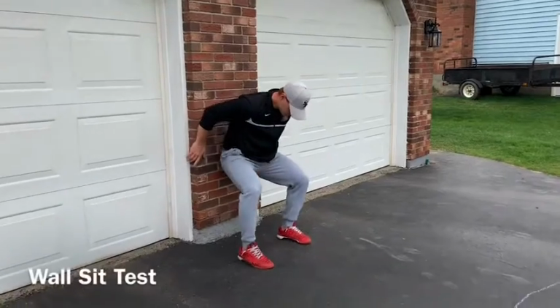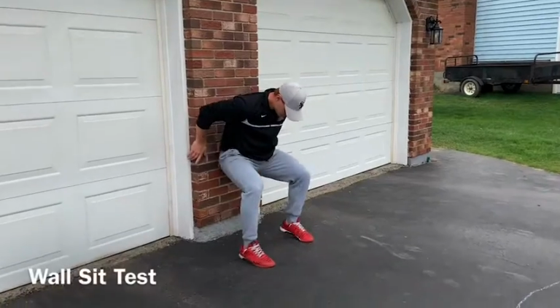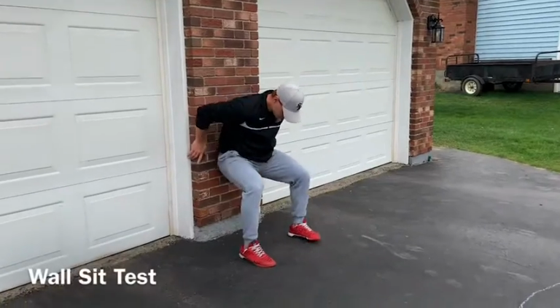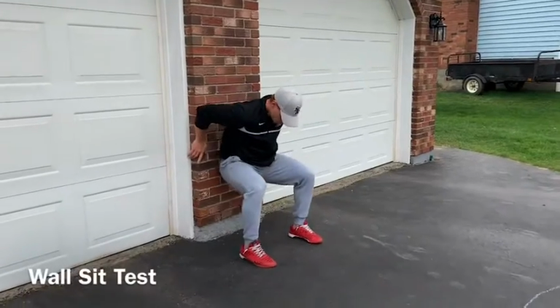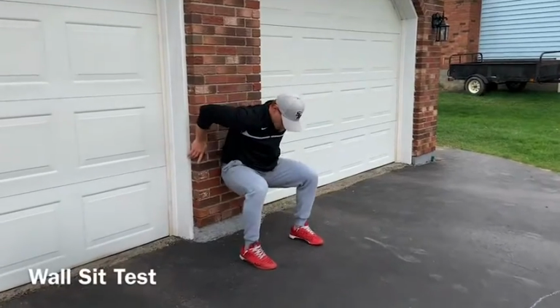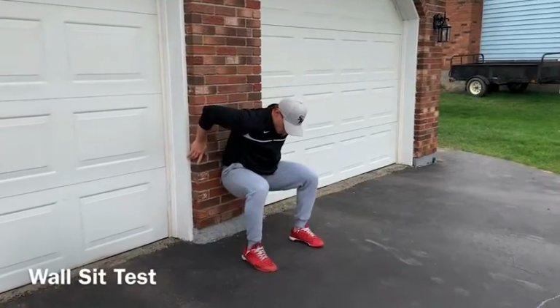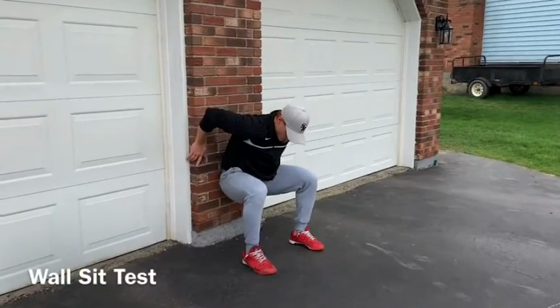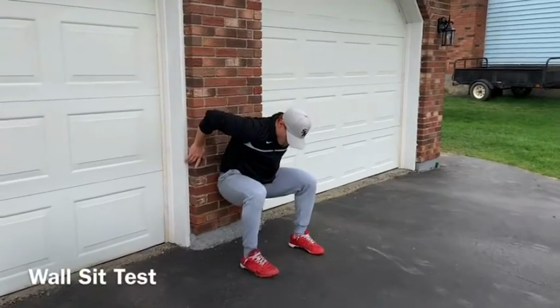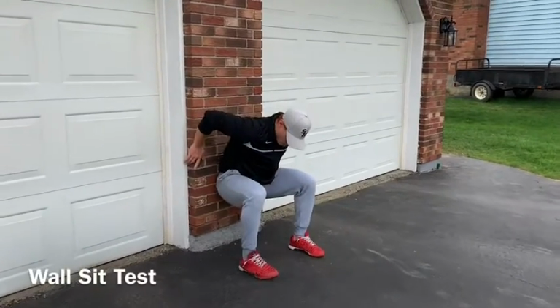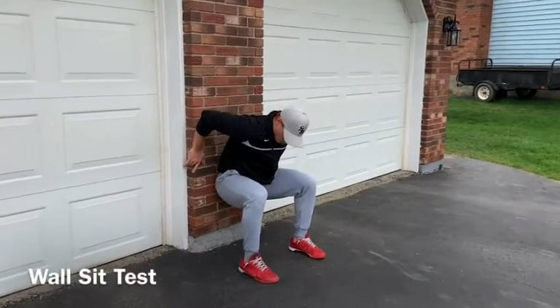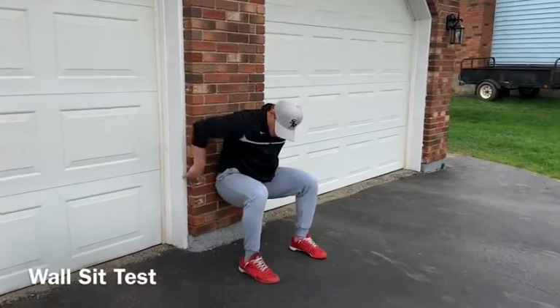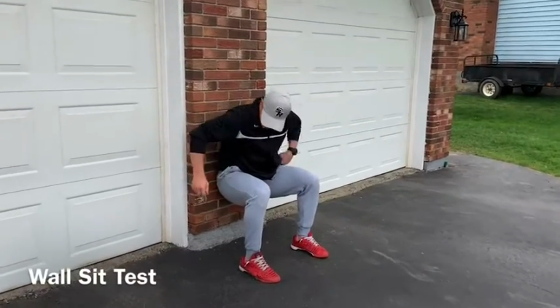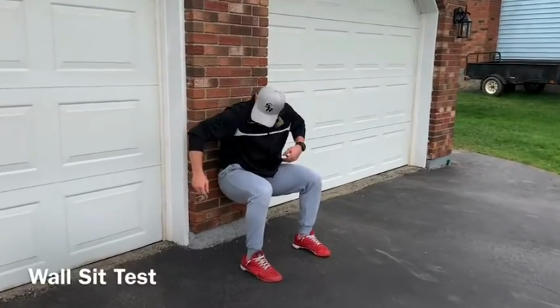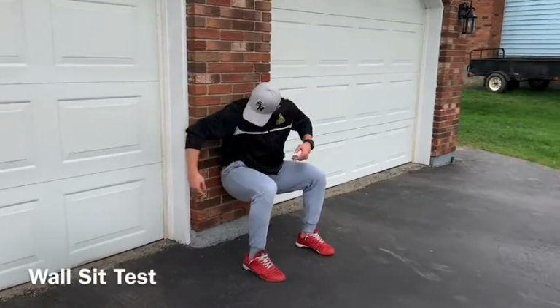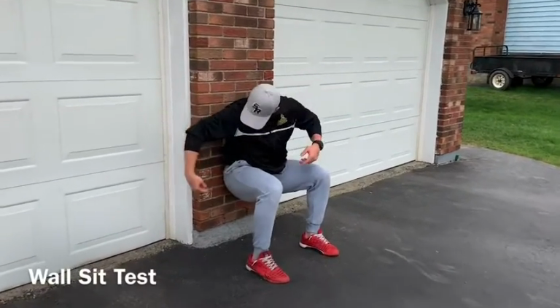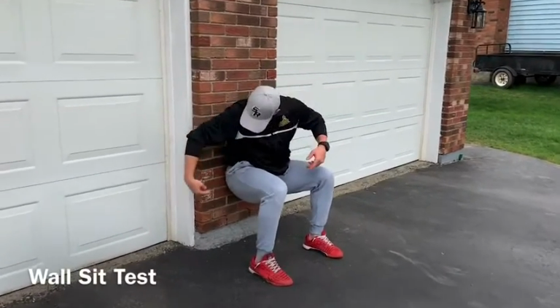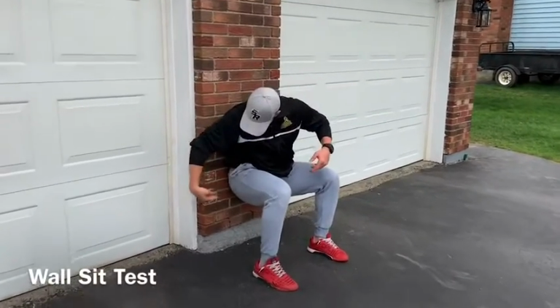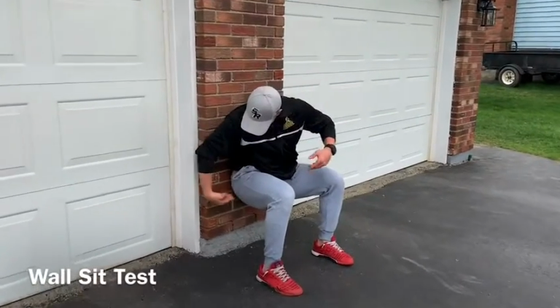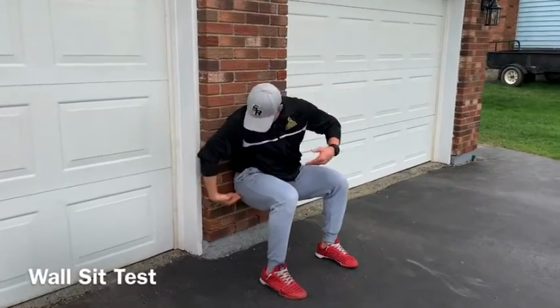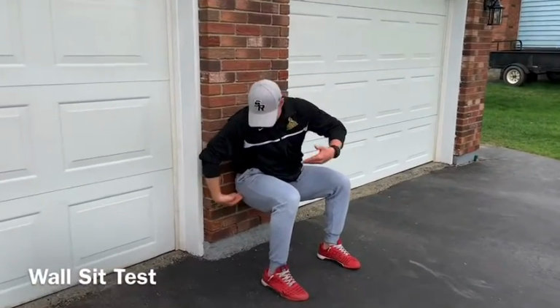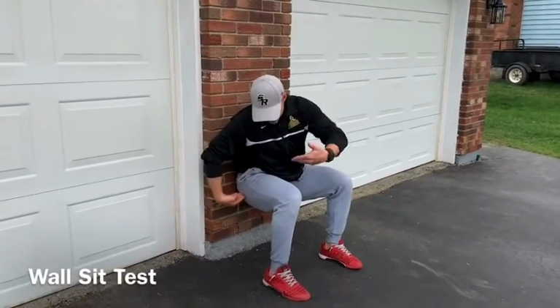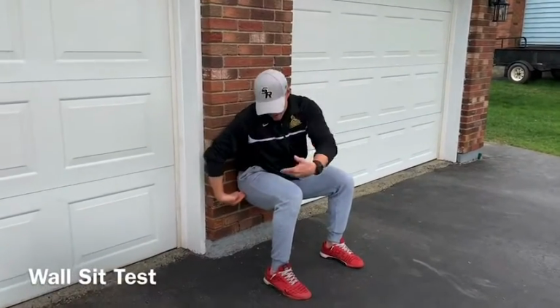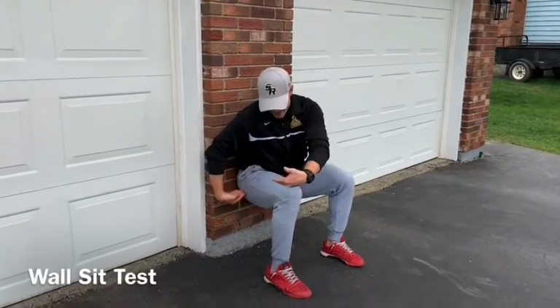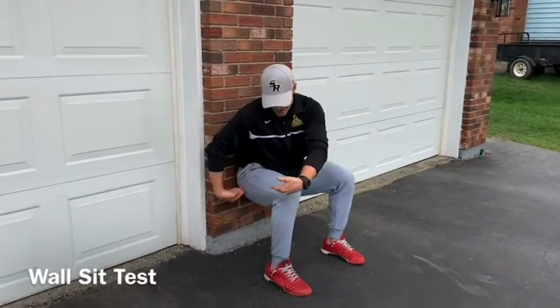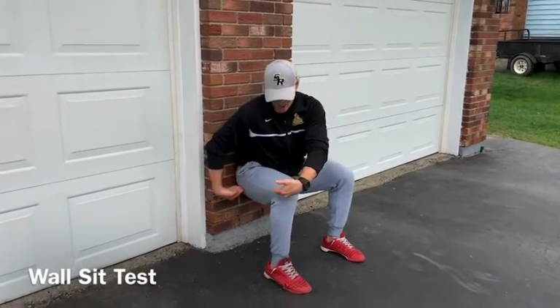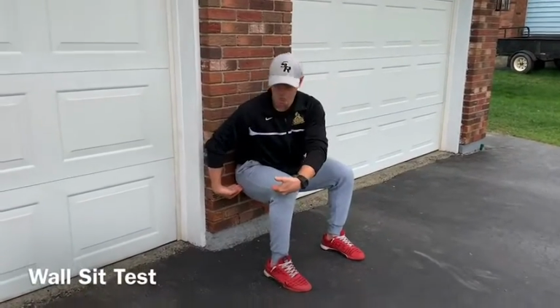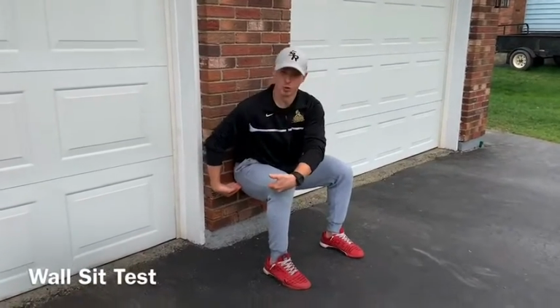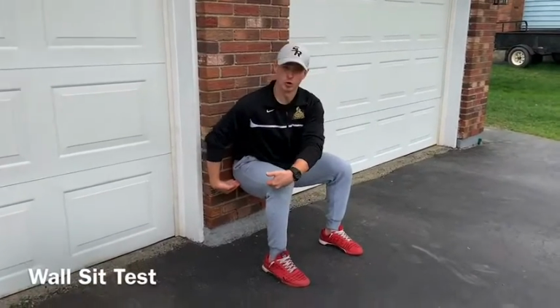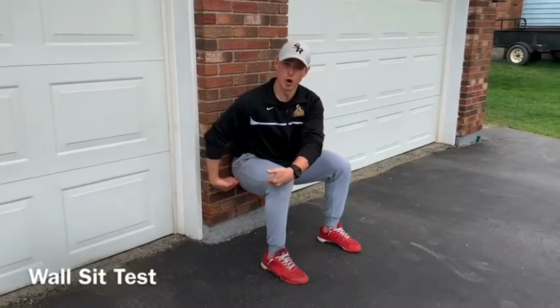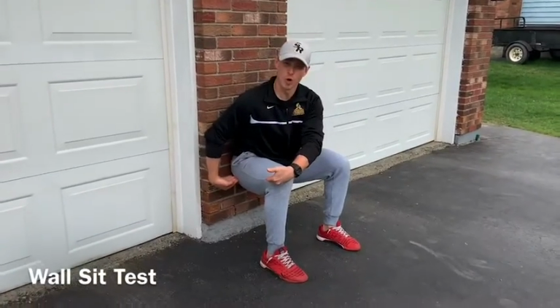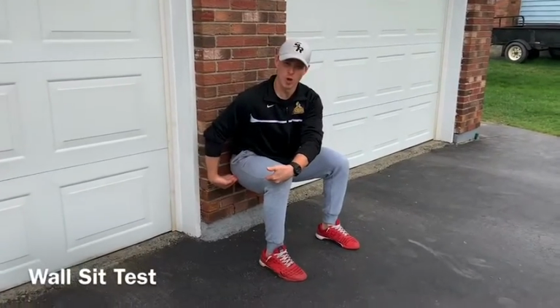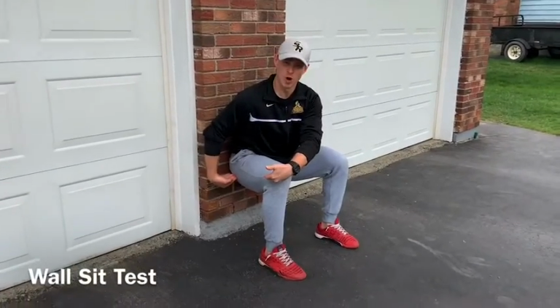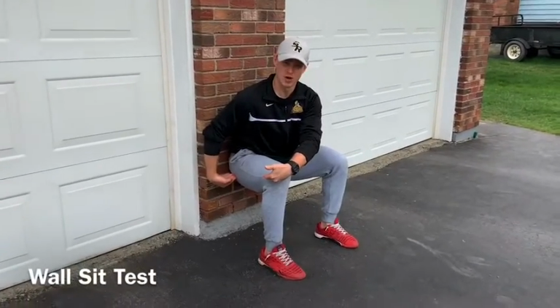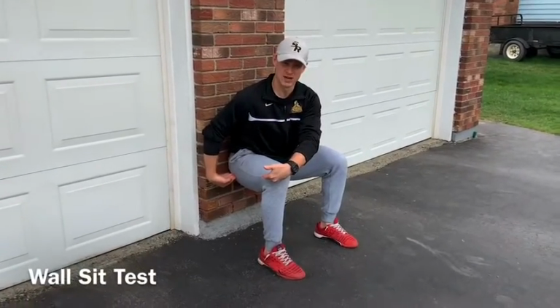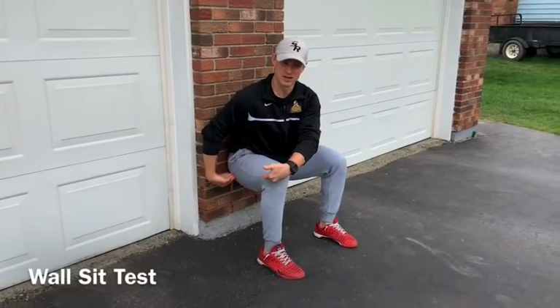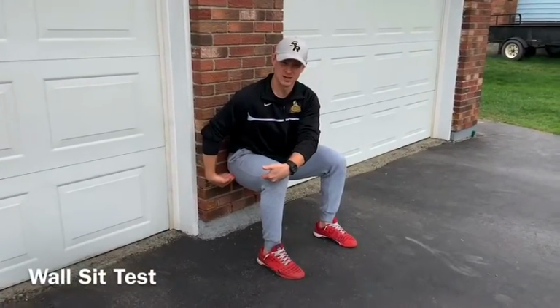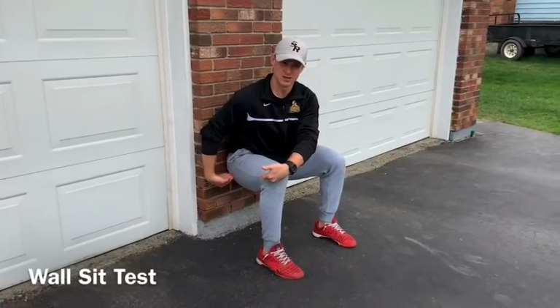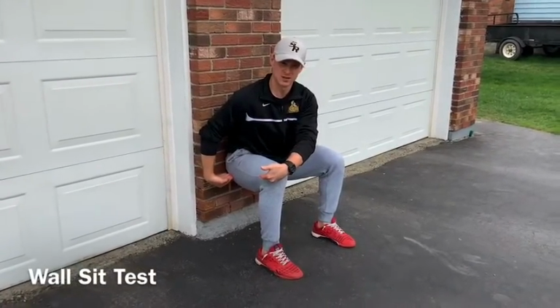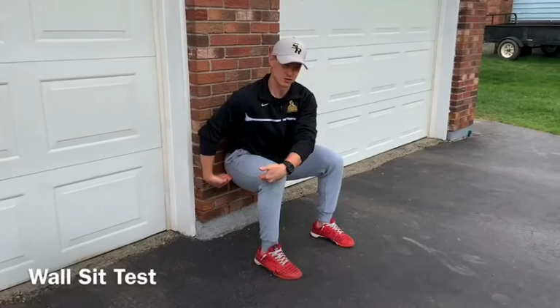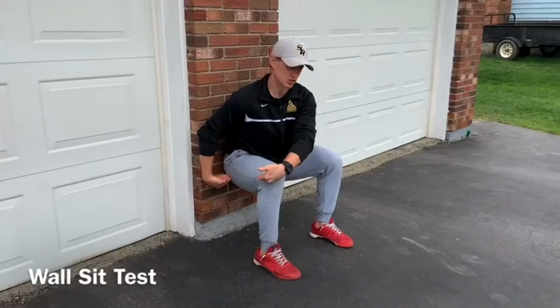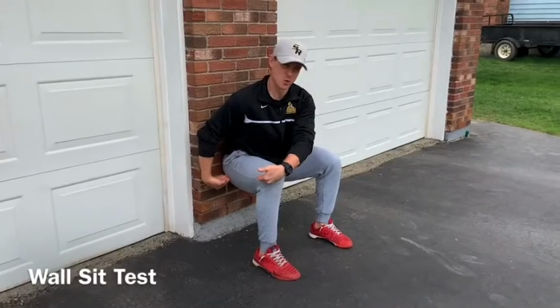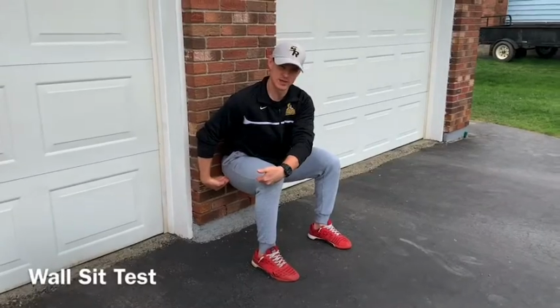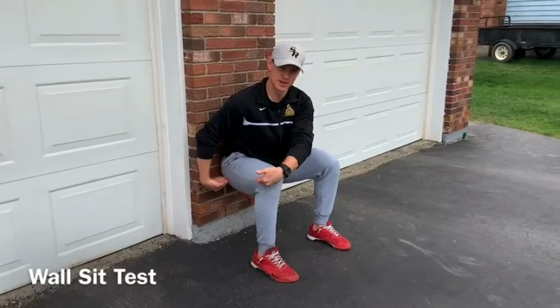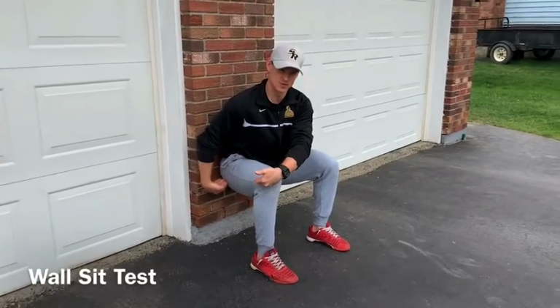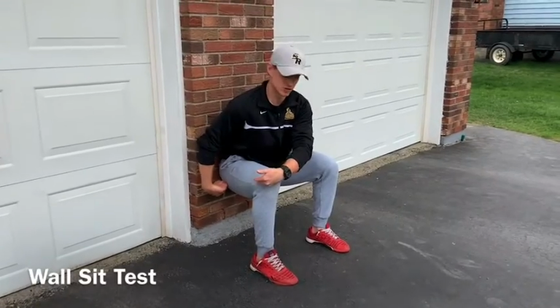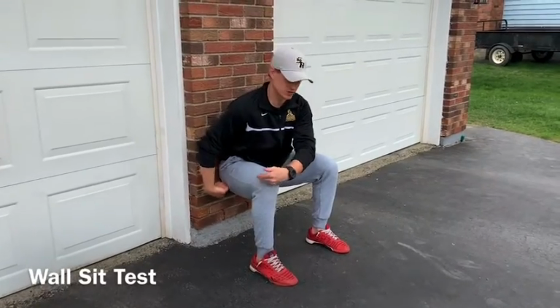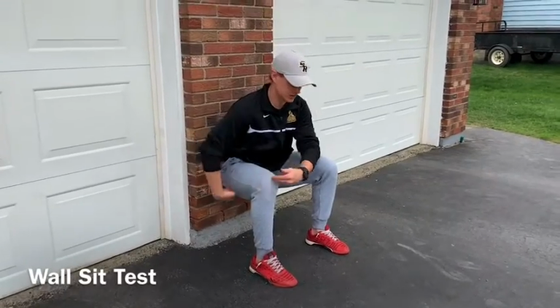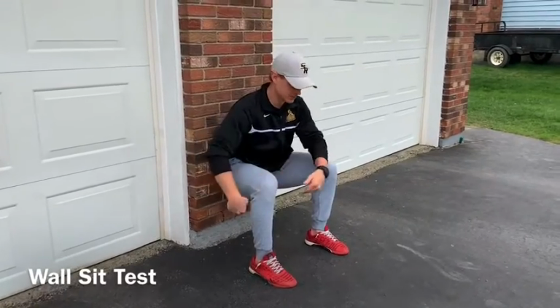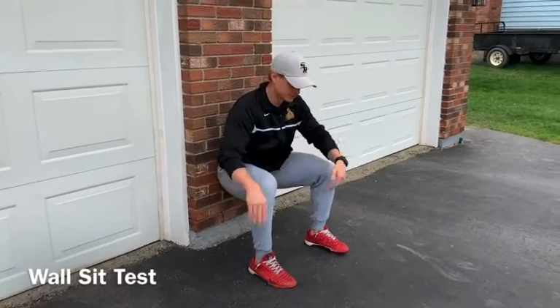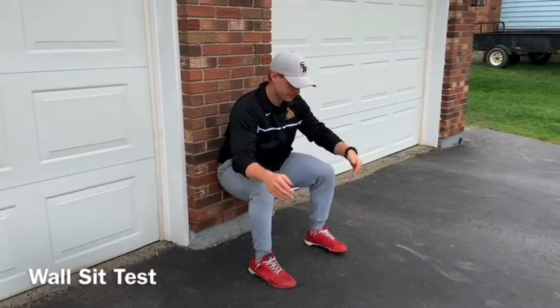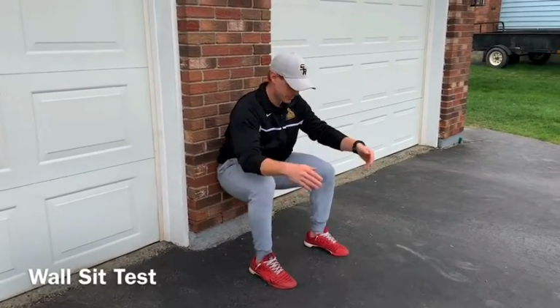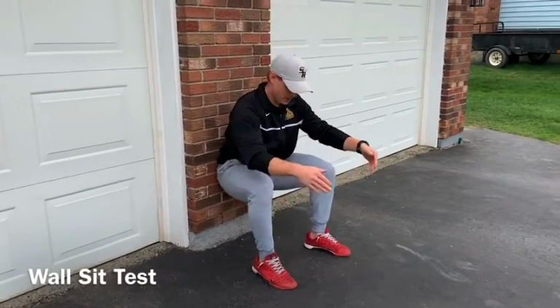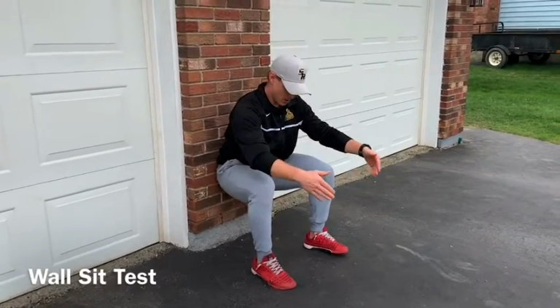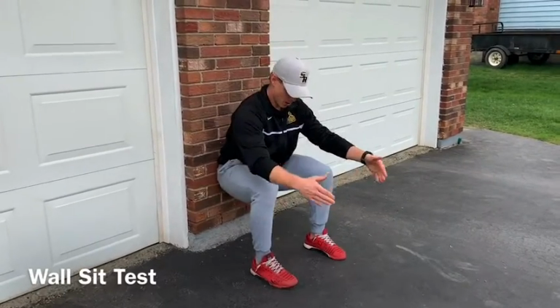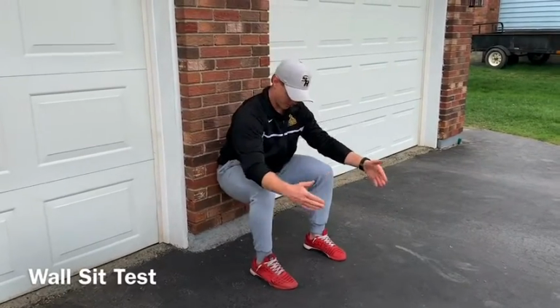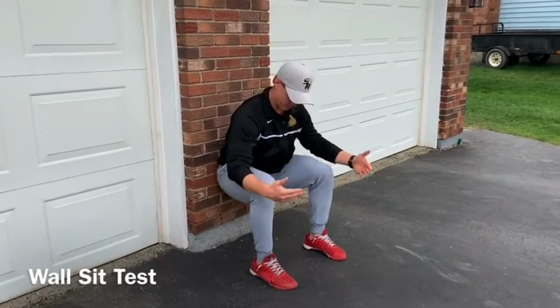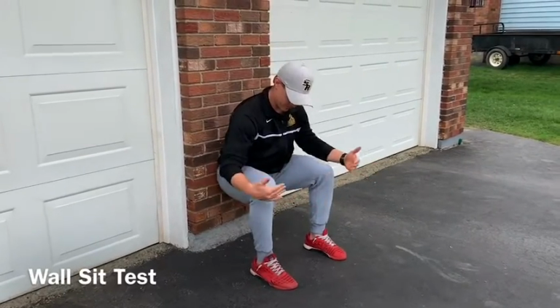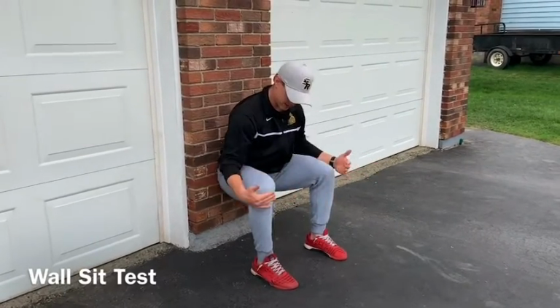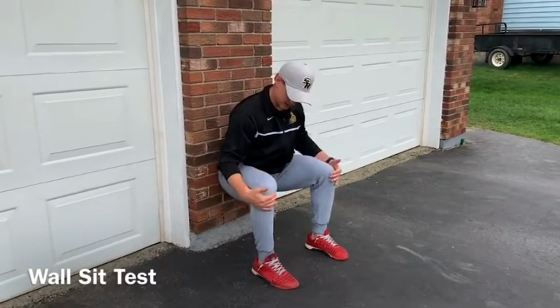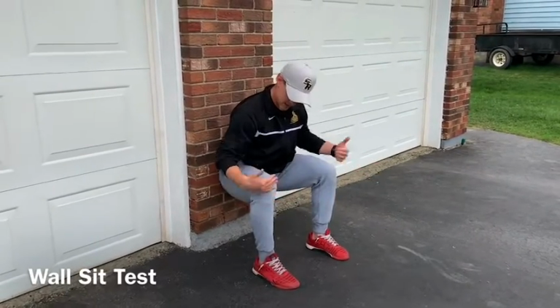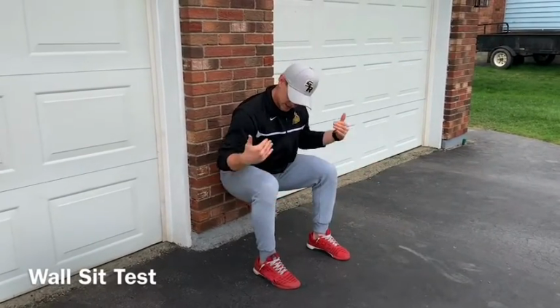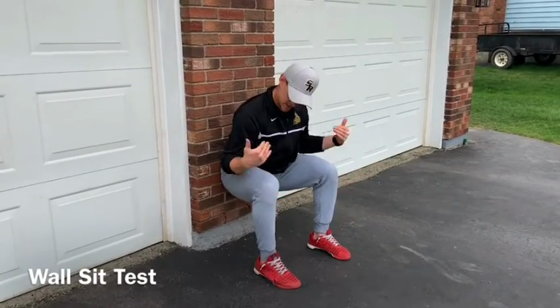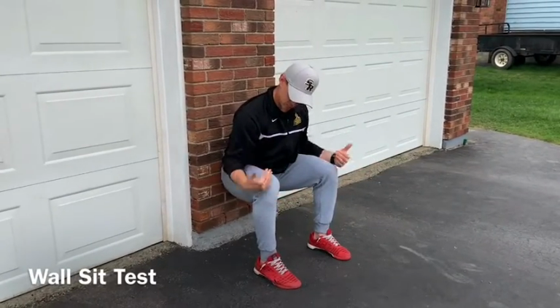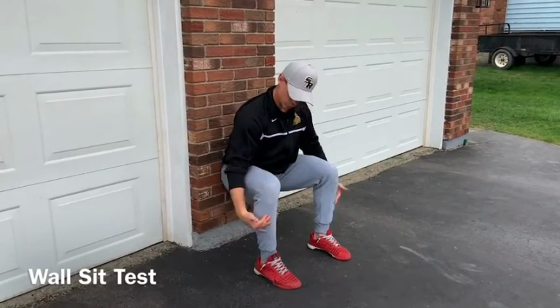For the wall sit test, we're going to need a sturdy wall to sit on. First thing is setting our hip. Our hip is going to be just below our knee.